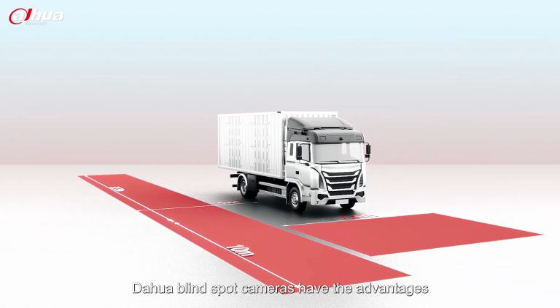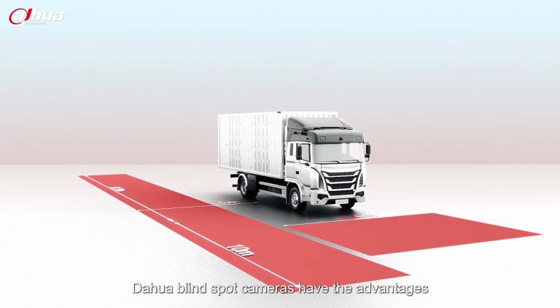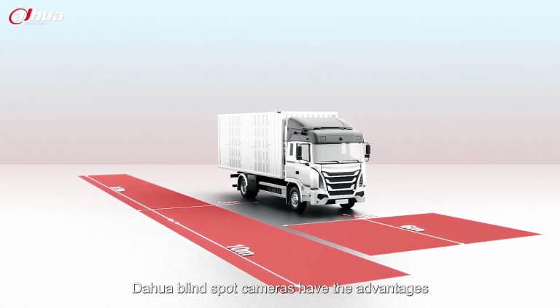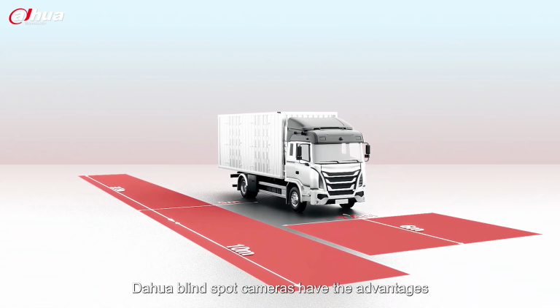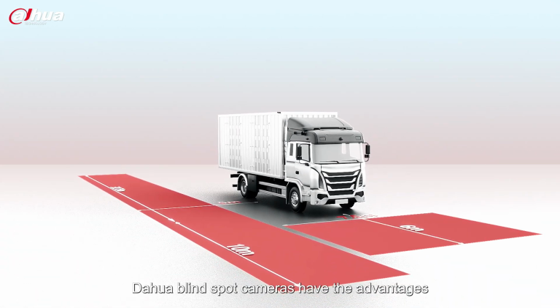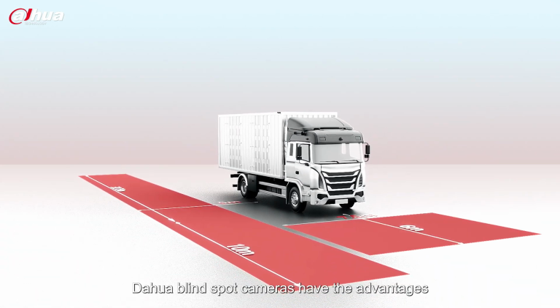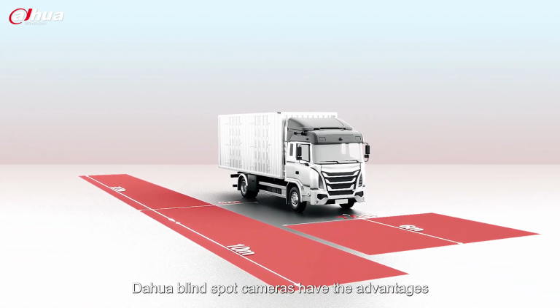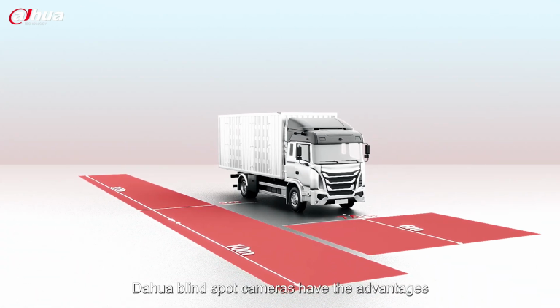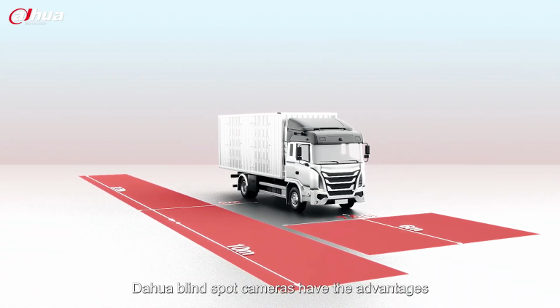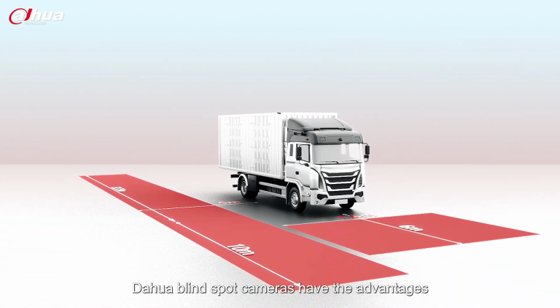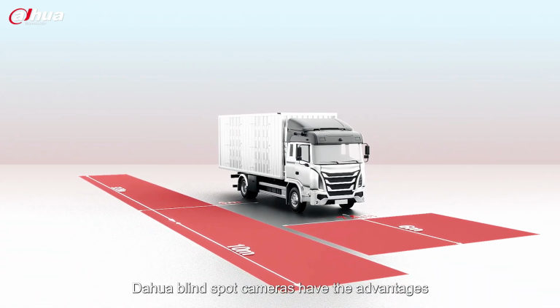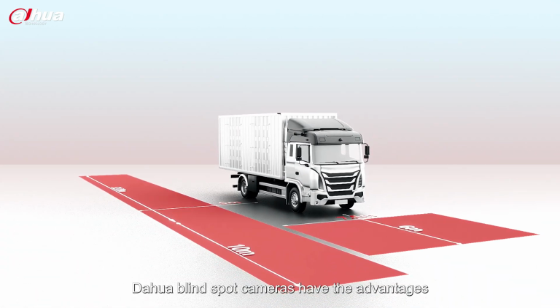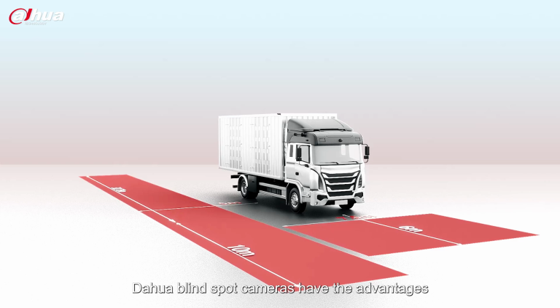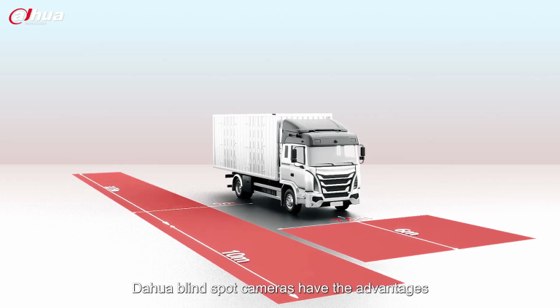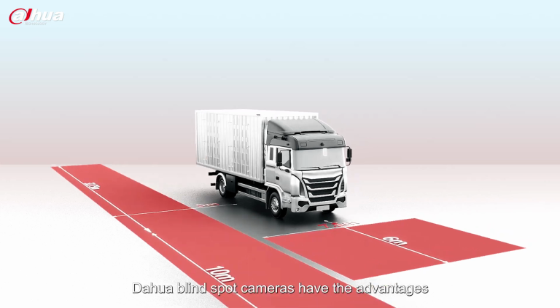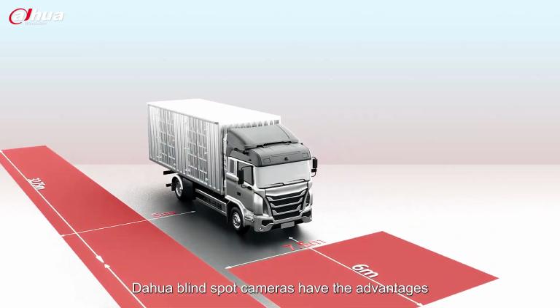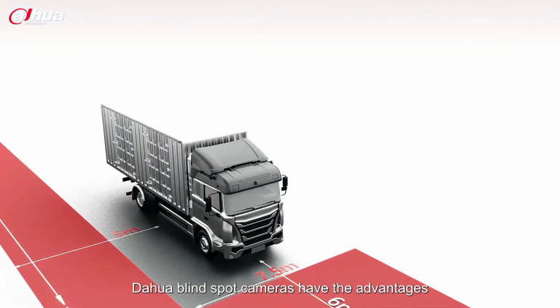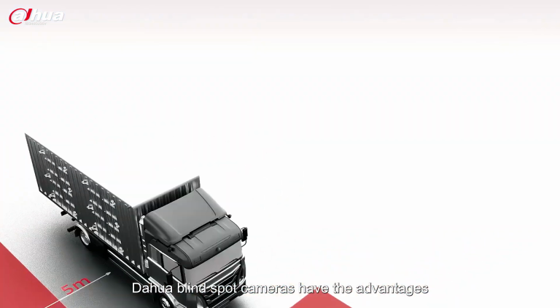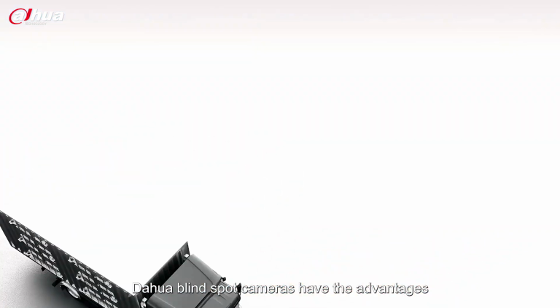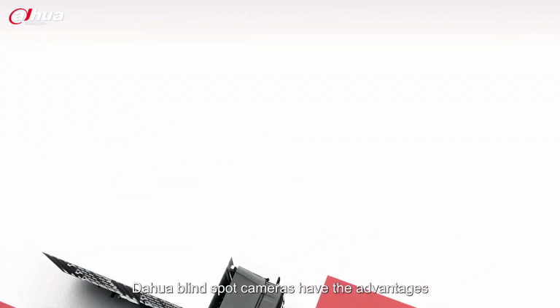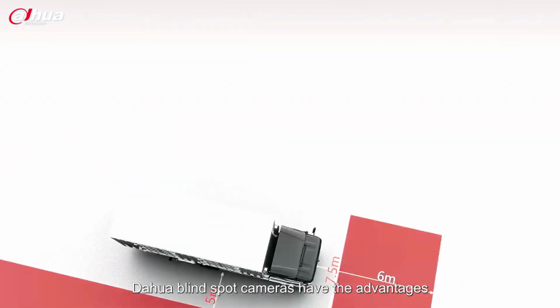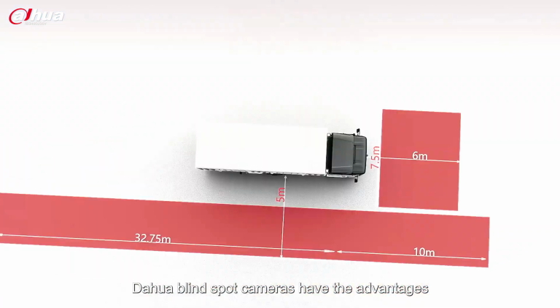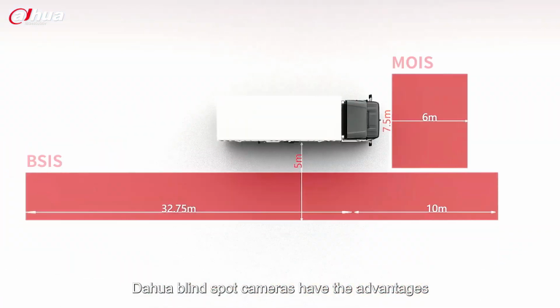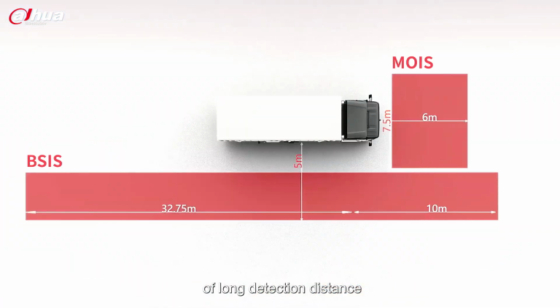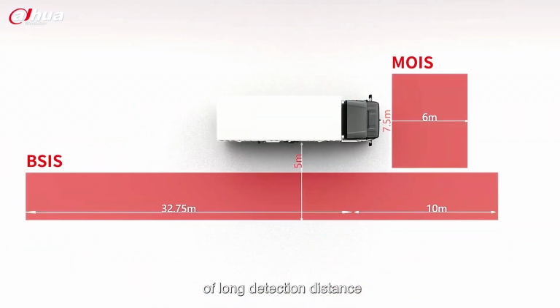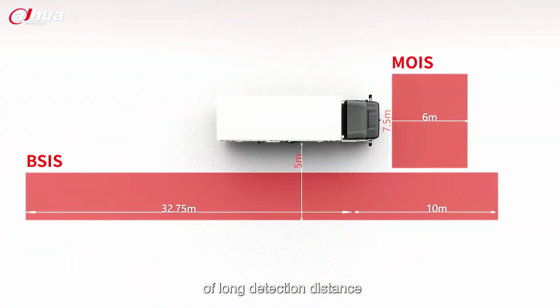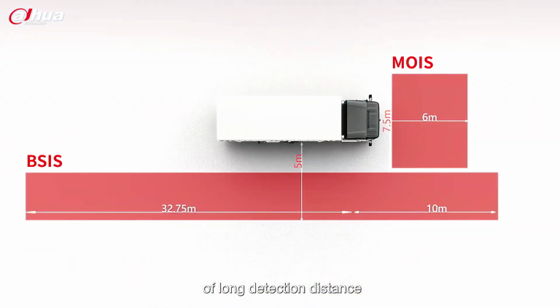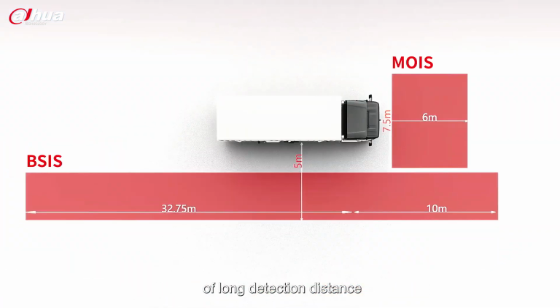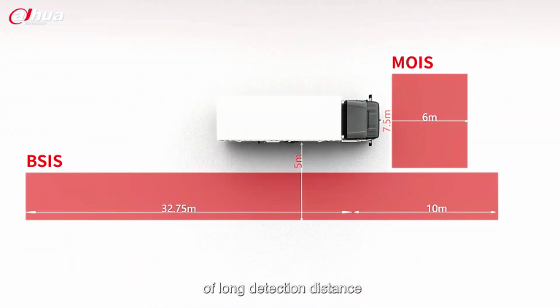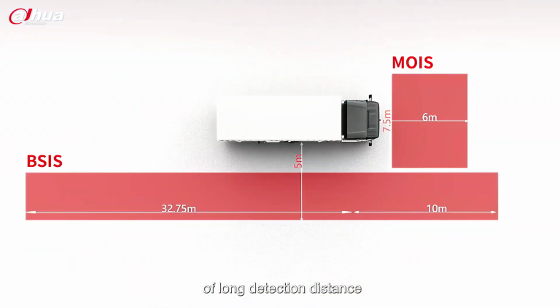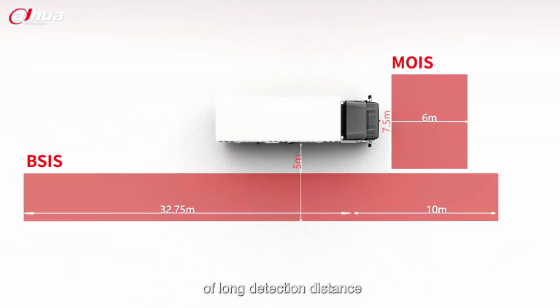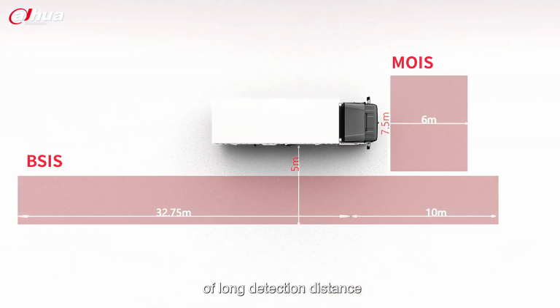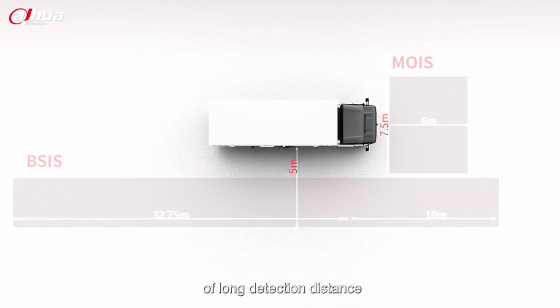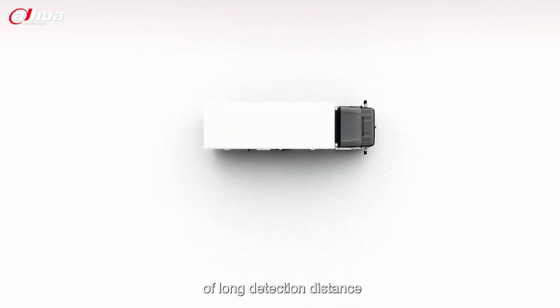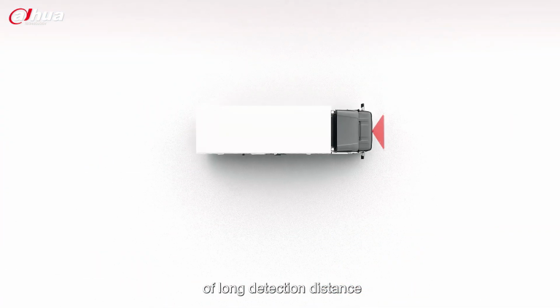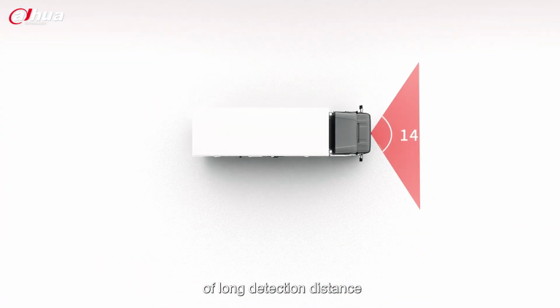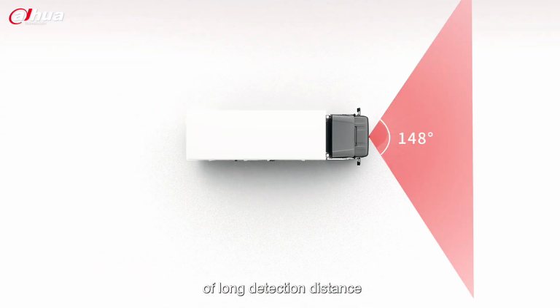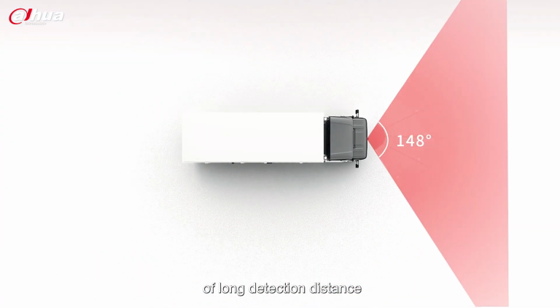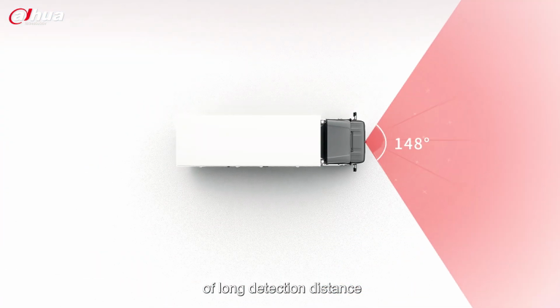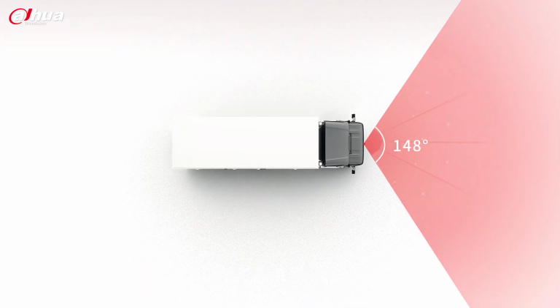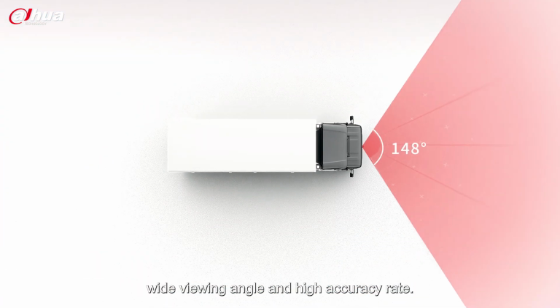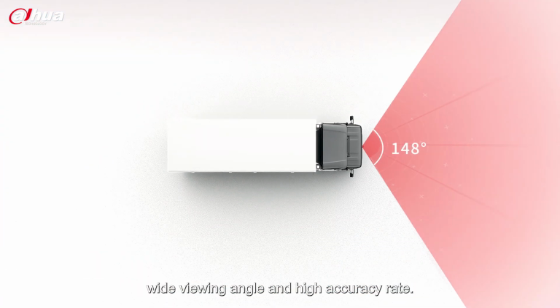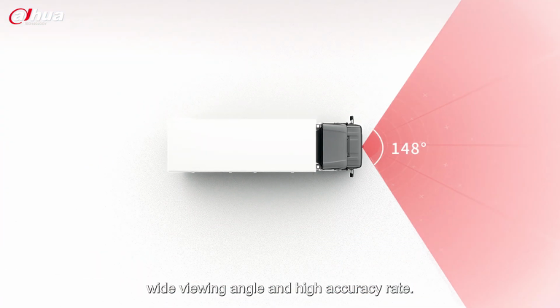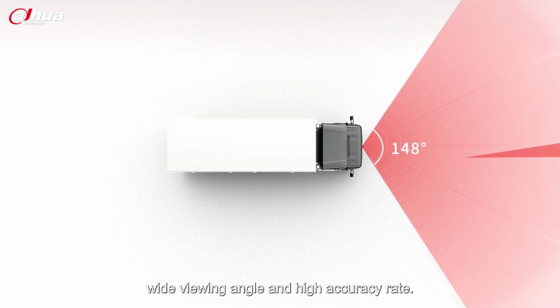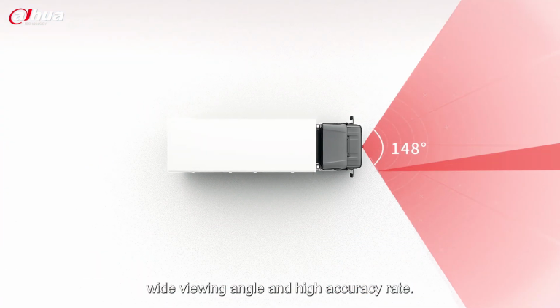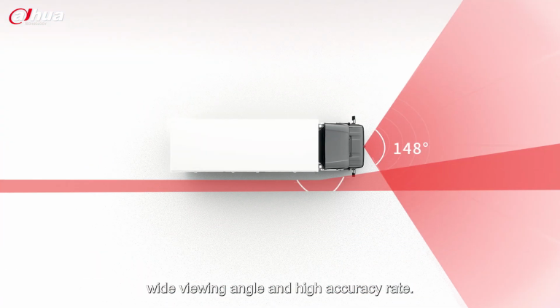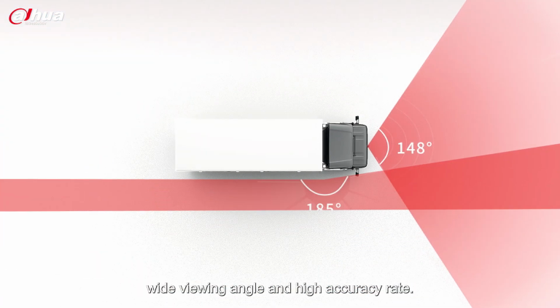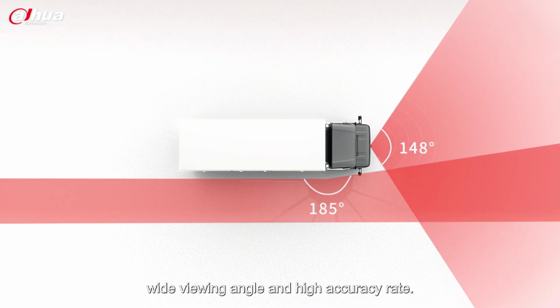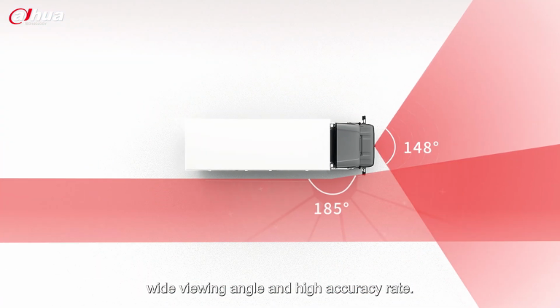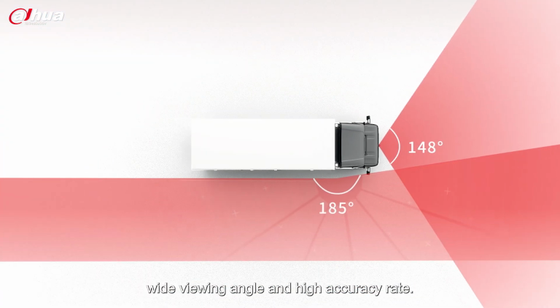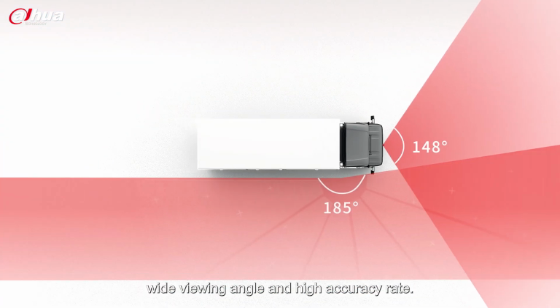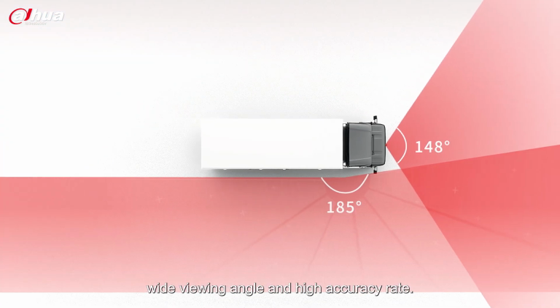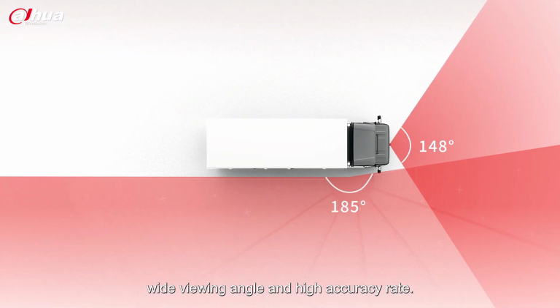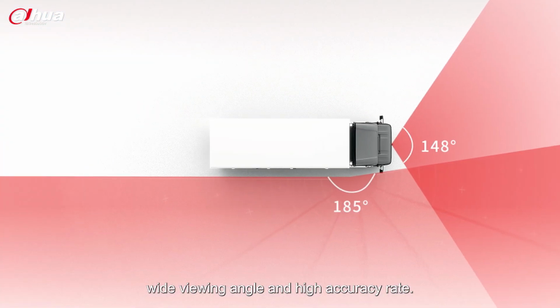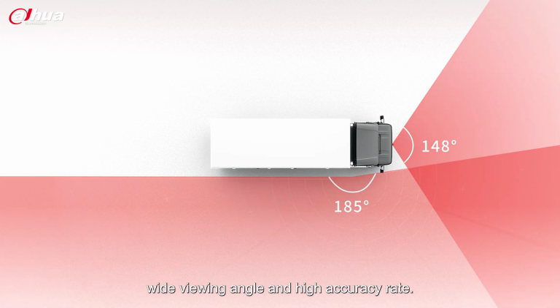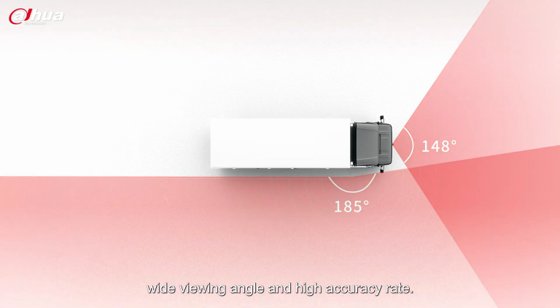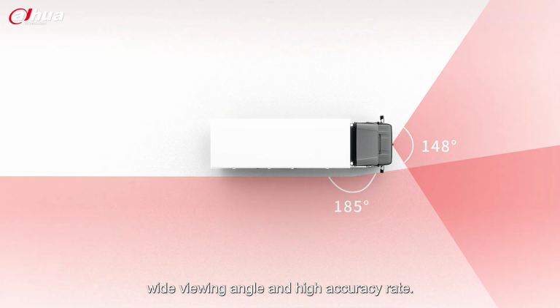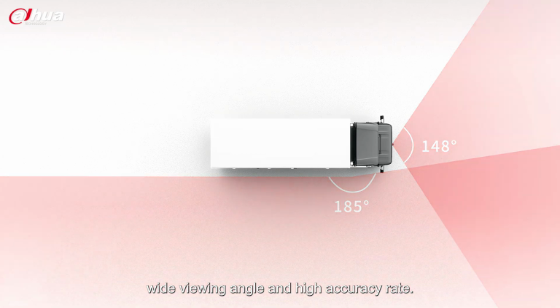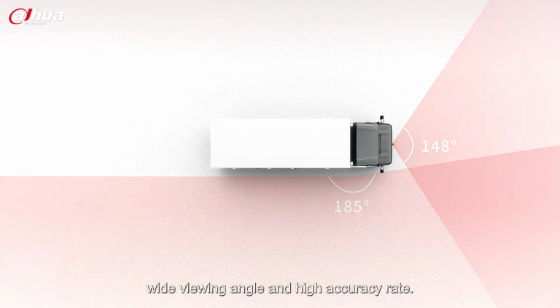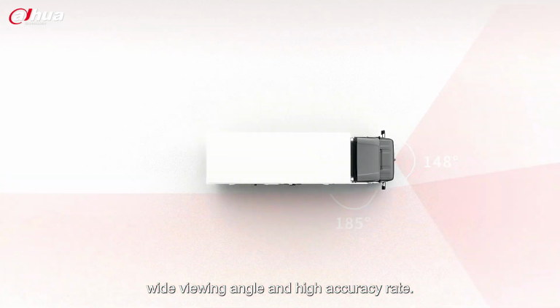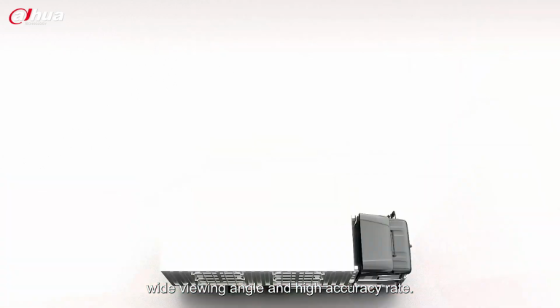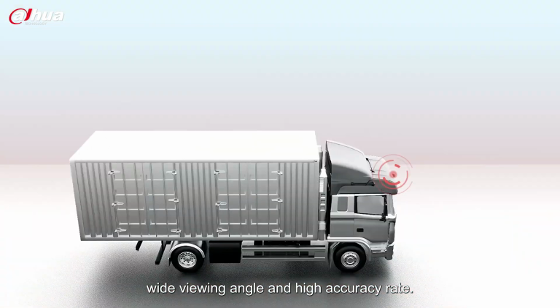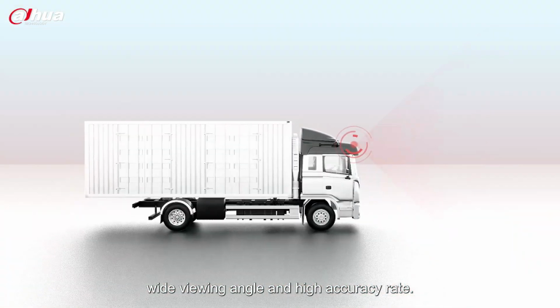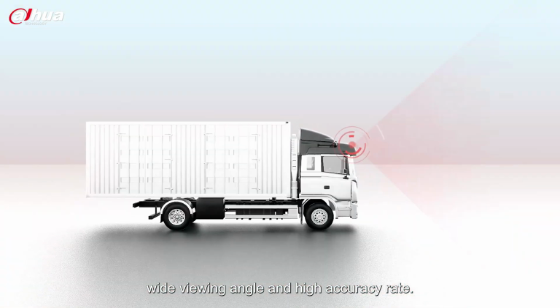Dahua Blind Spot cameras have the advantages of long detection distance, wide viewing angle, and high accuracy rate.